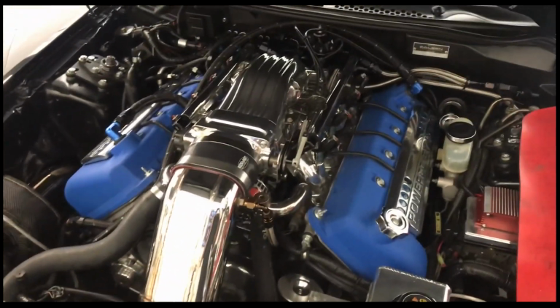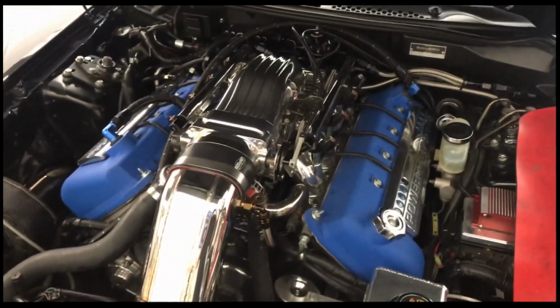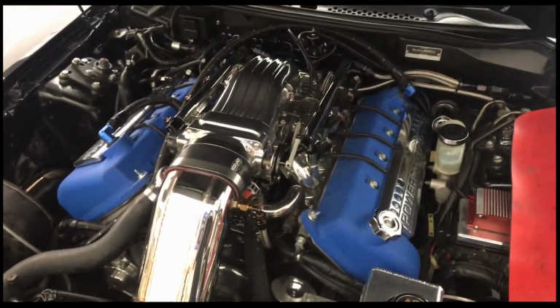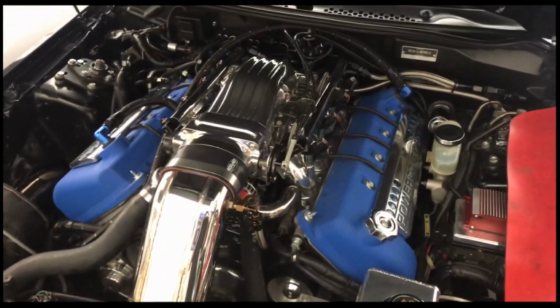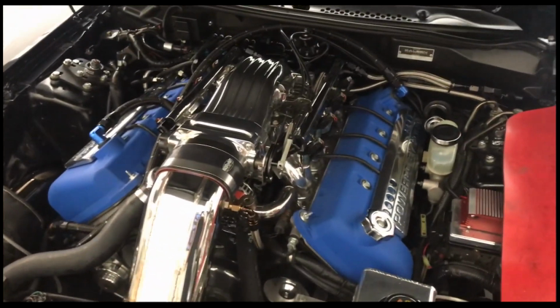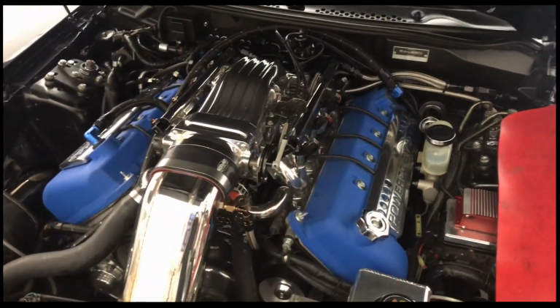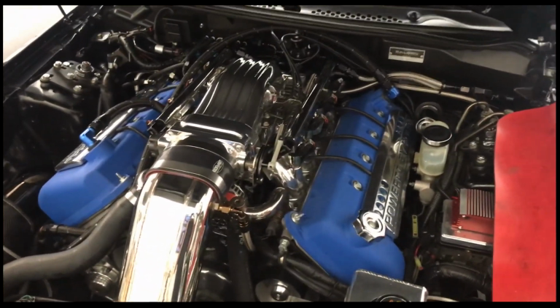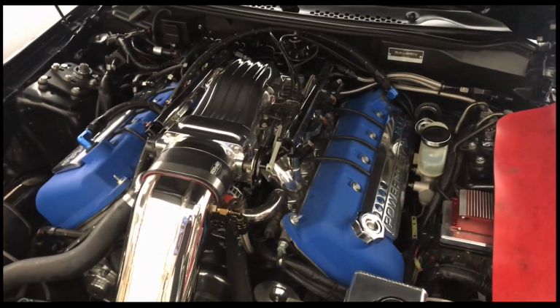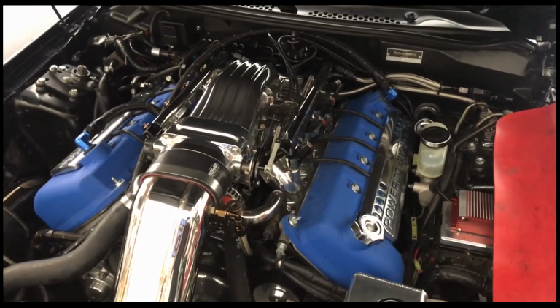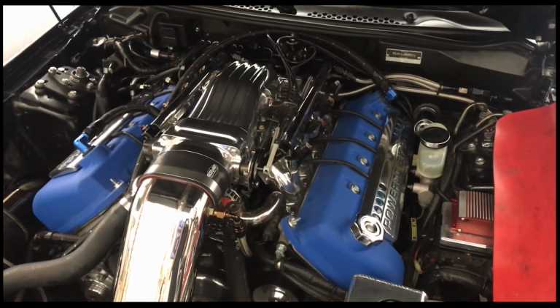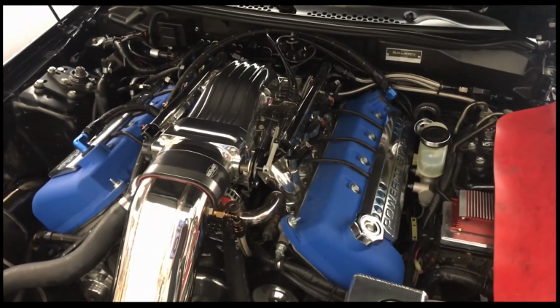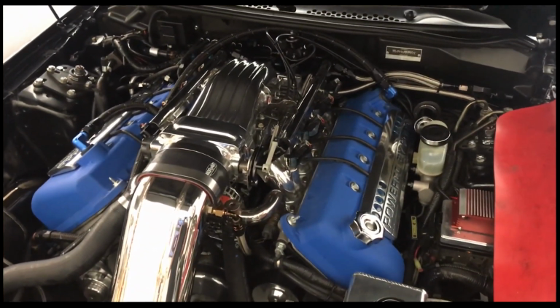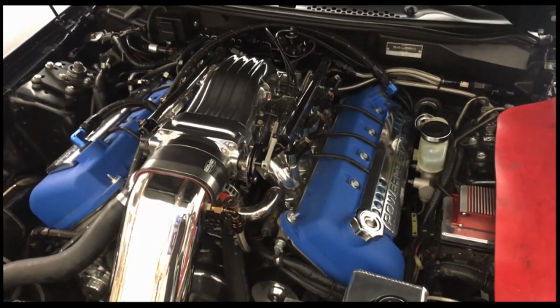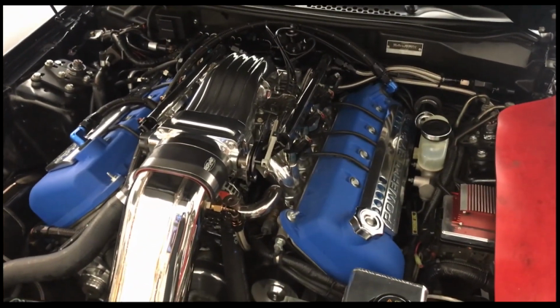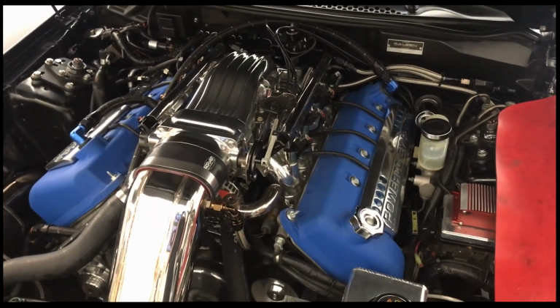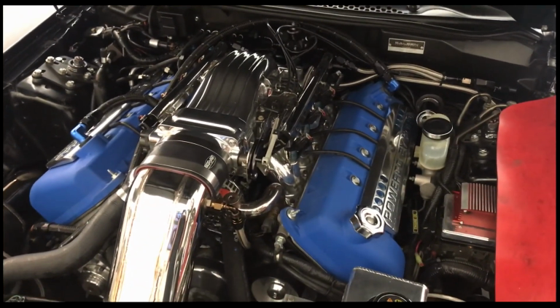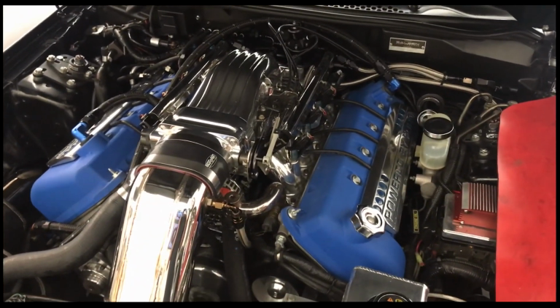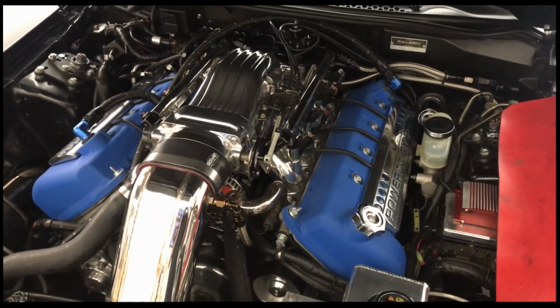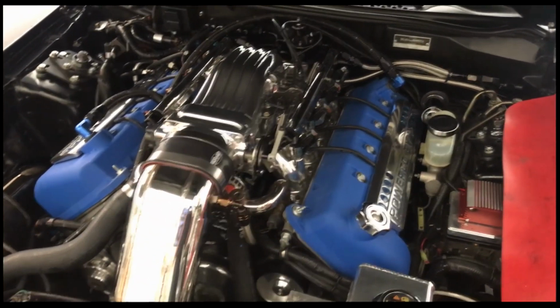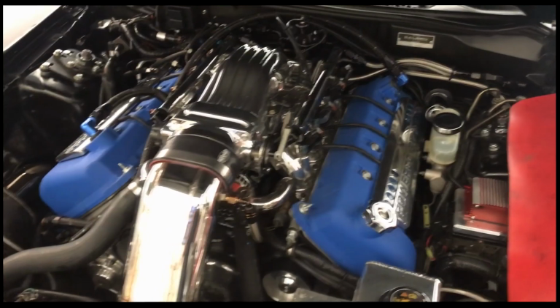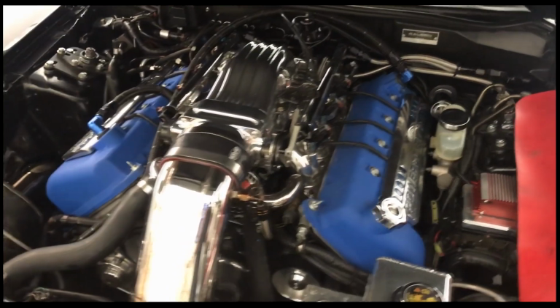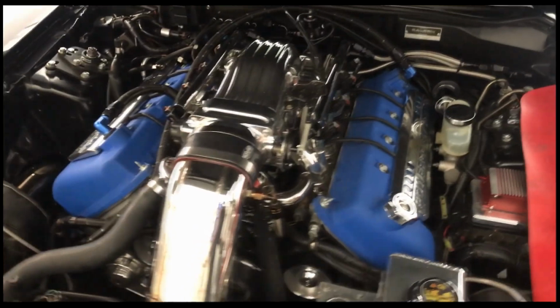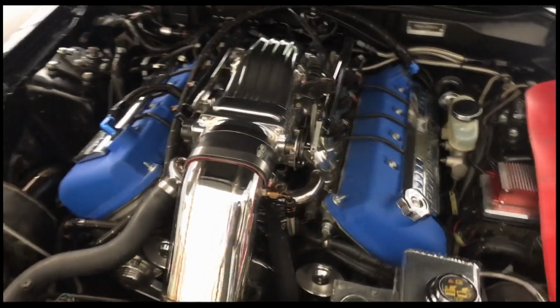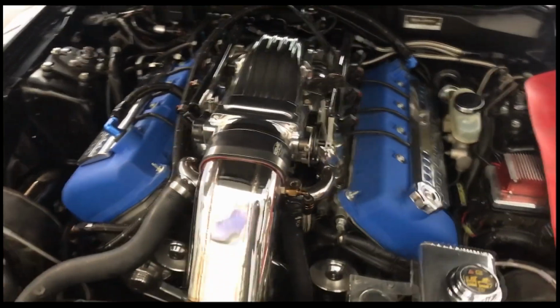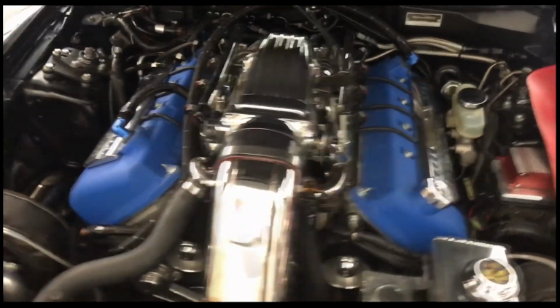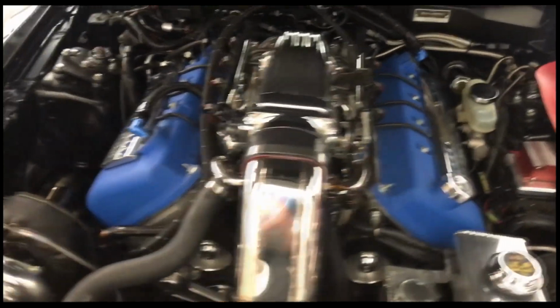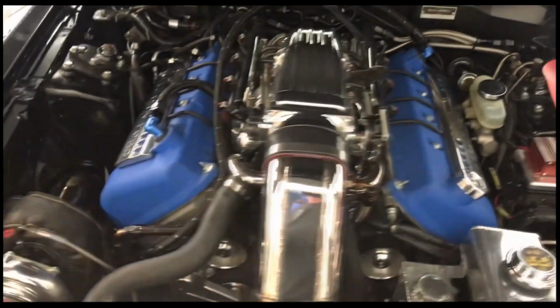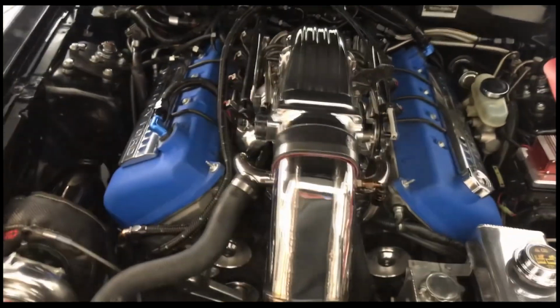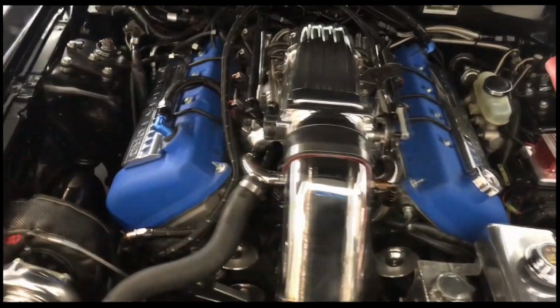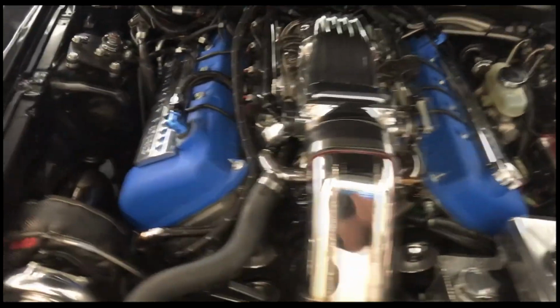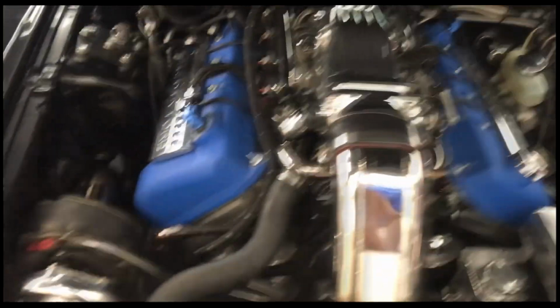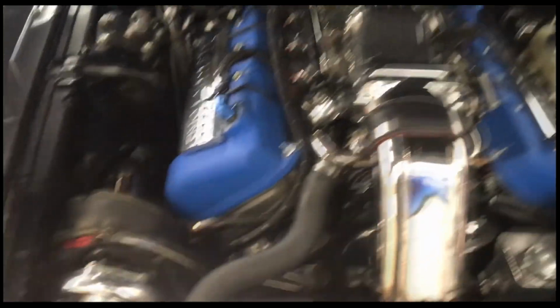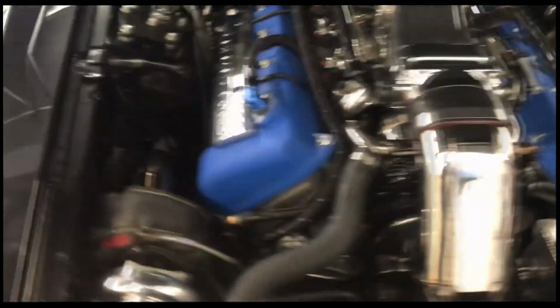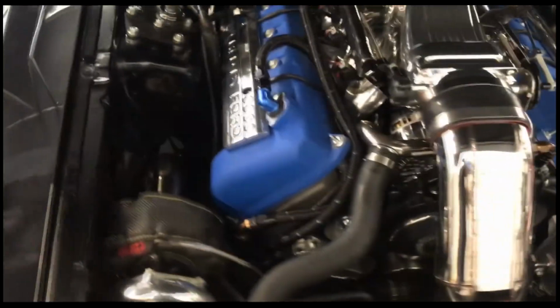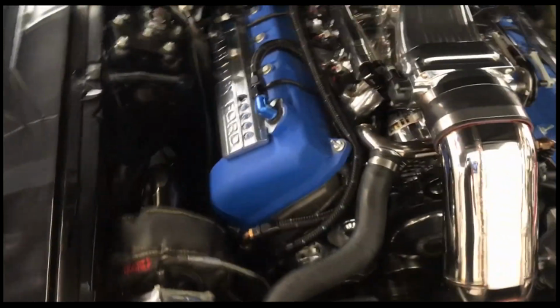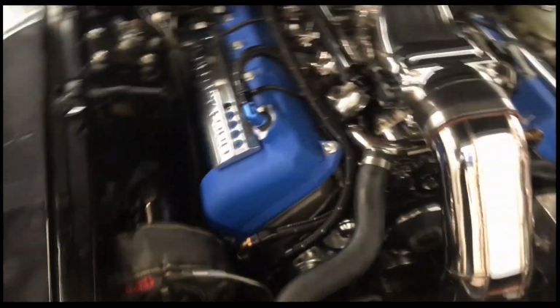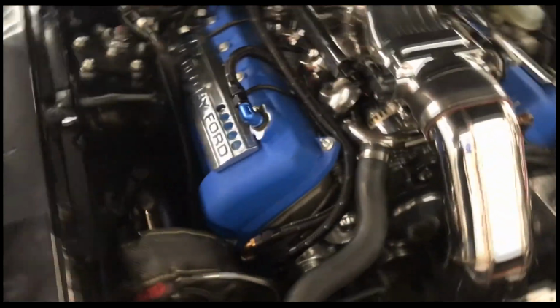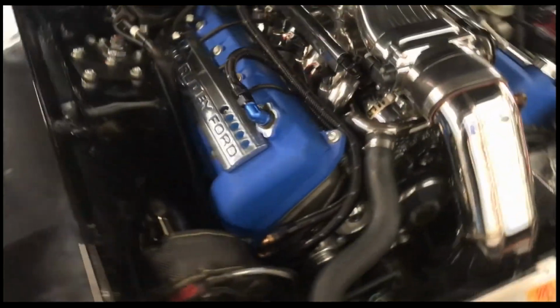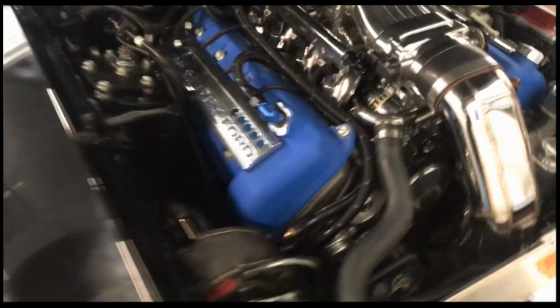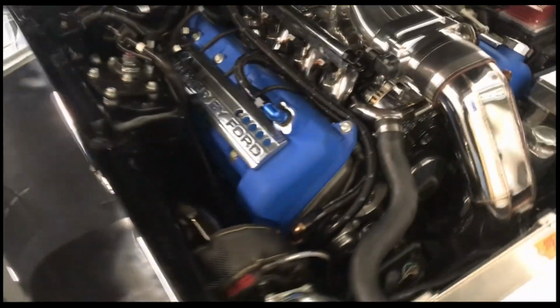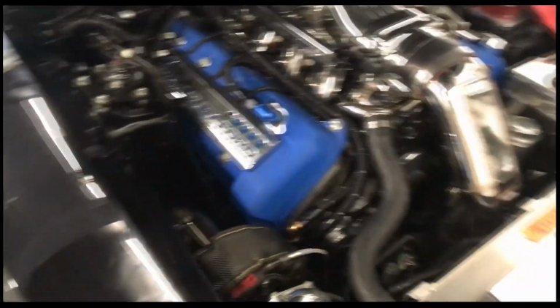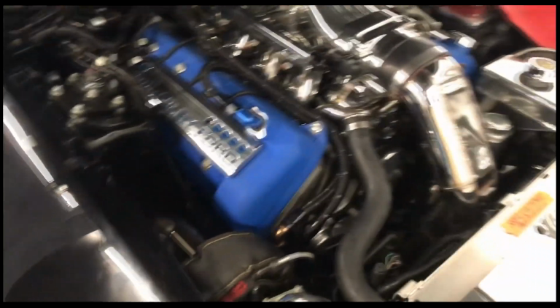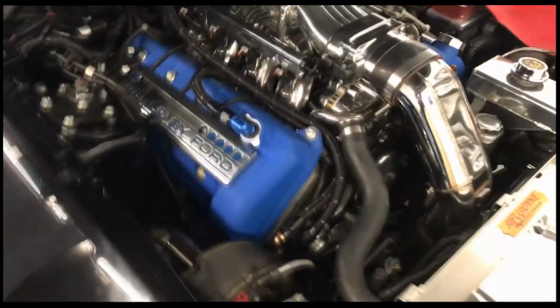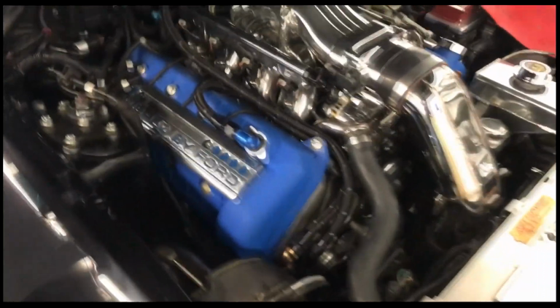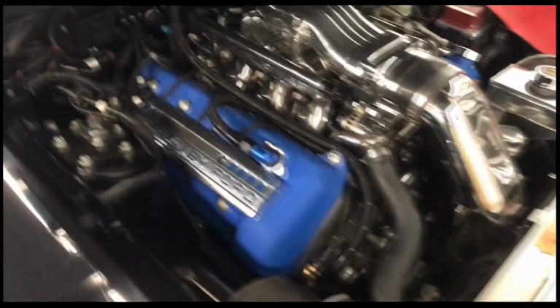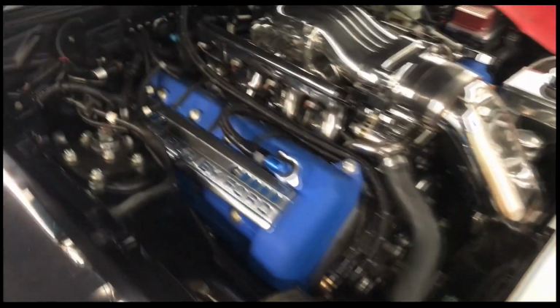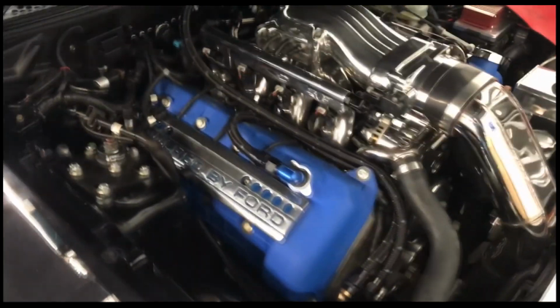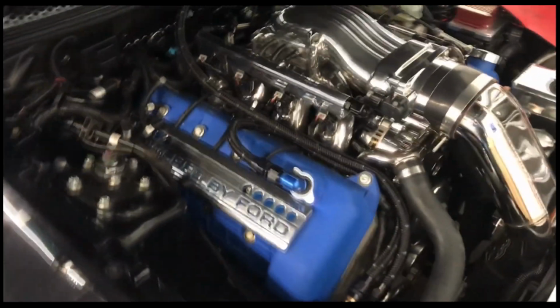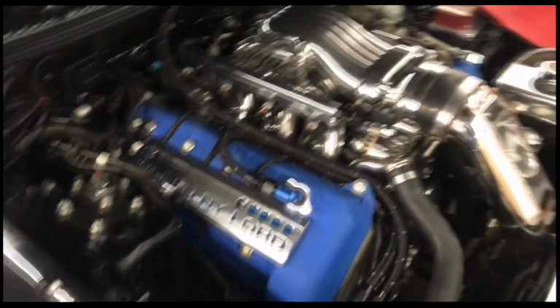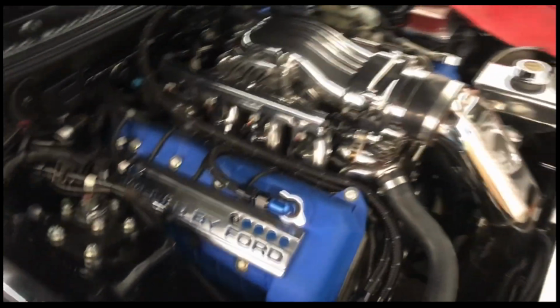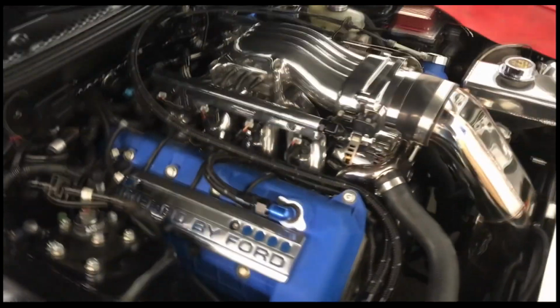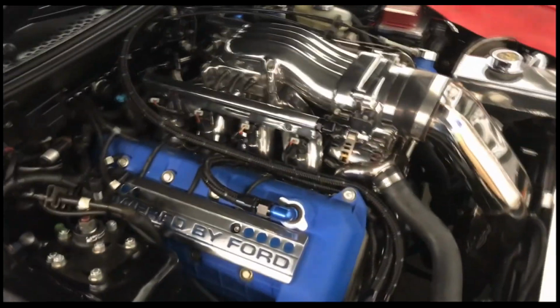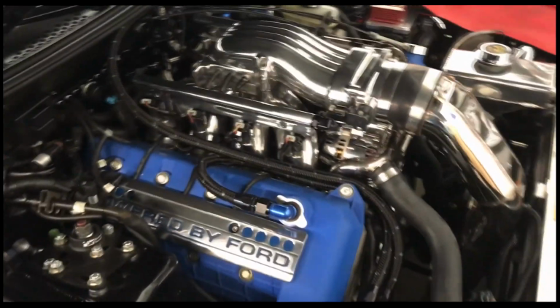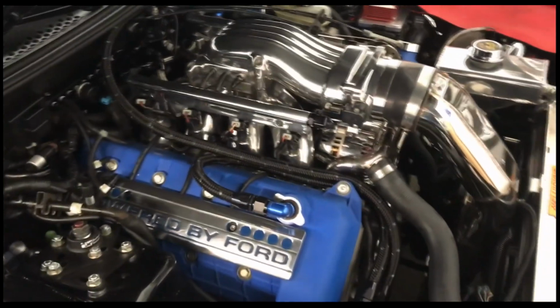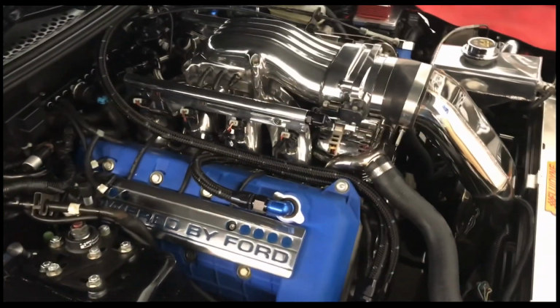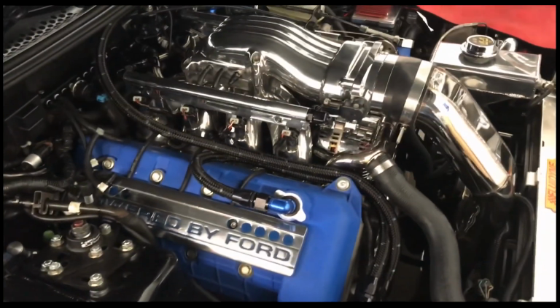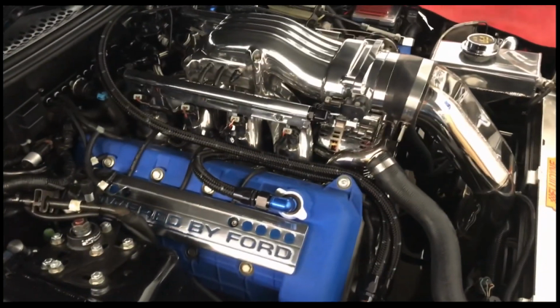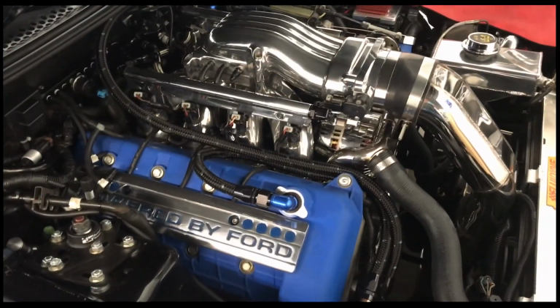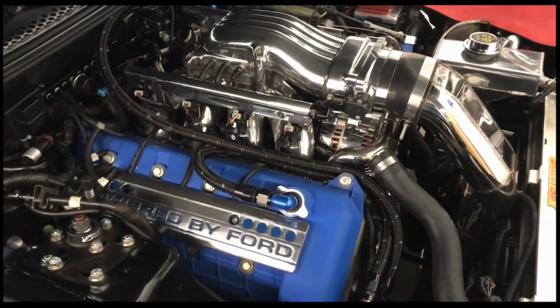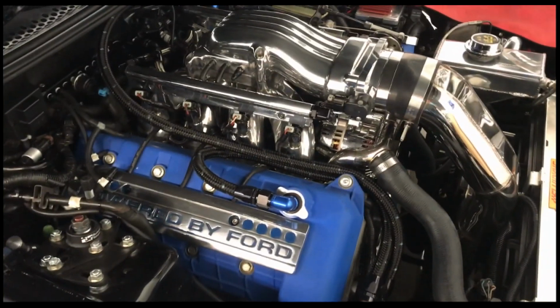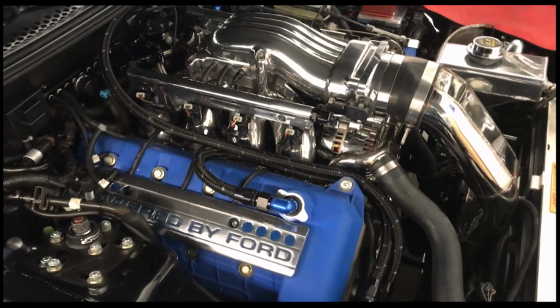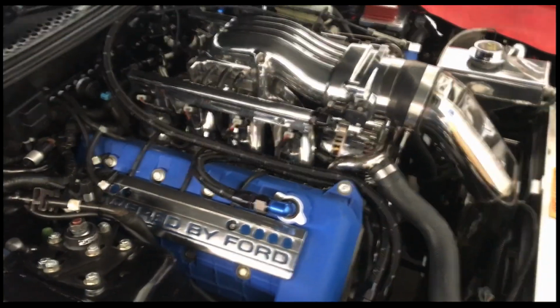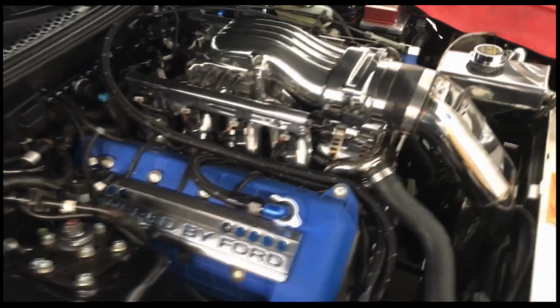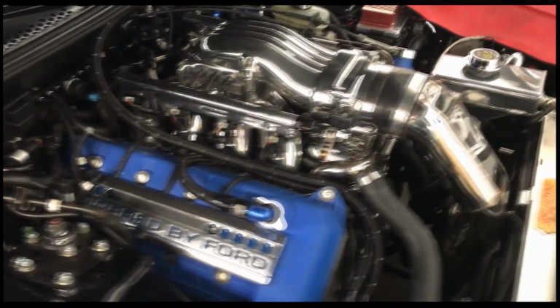Let's start it up with the intake out of the way. Alright, right up — no problem.